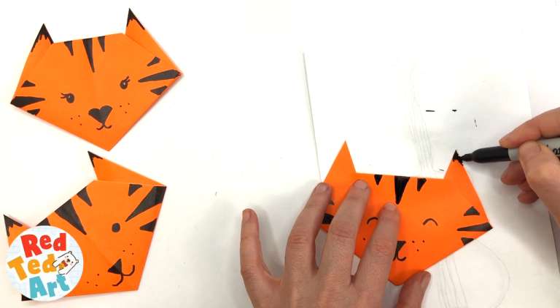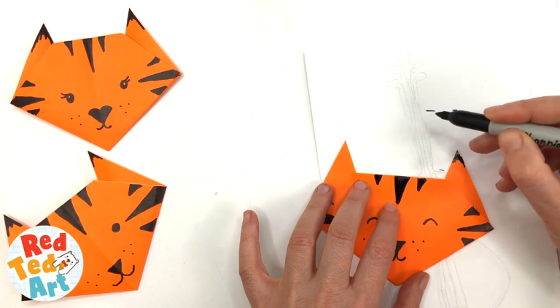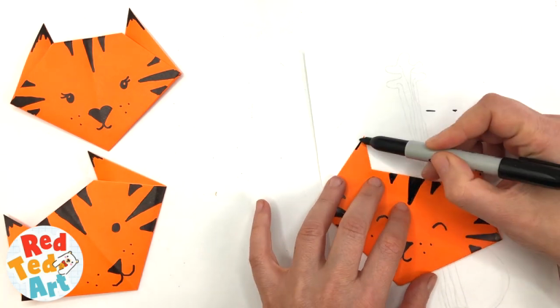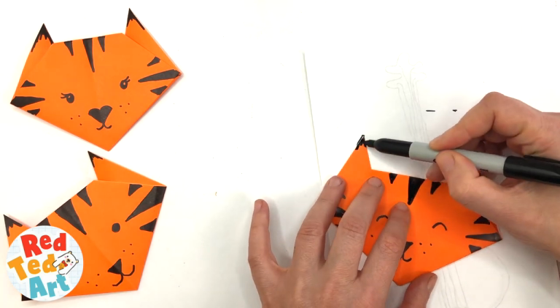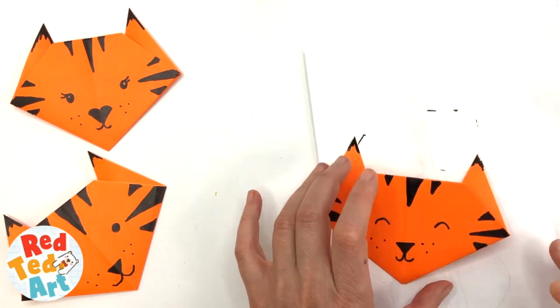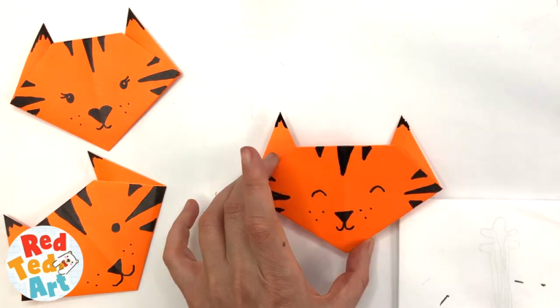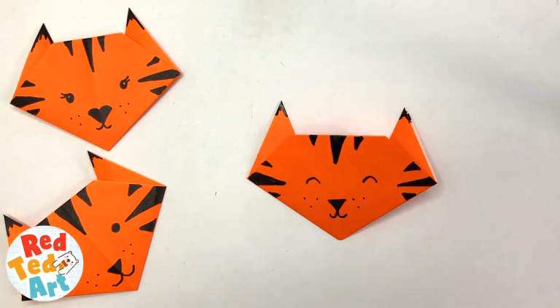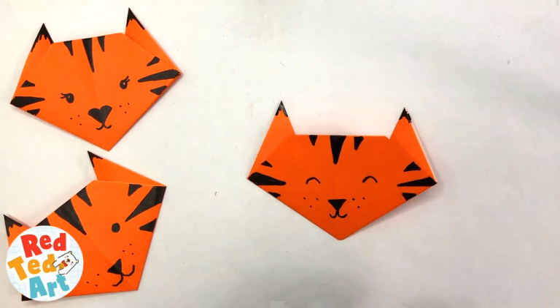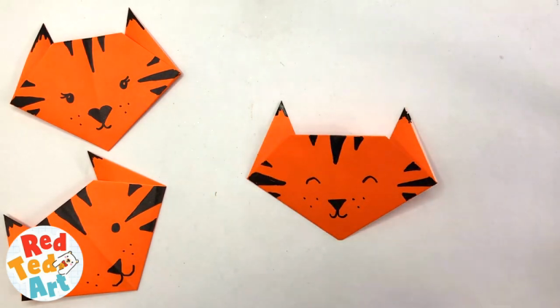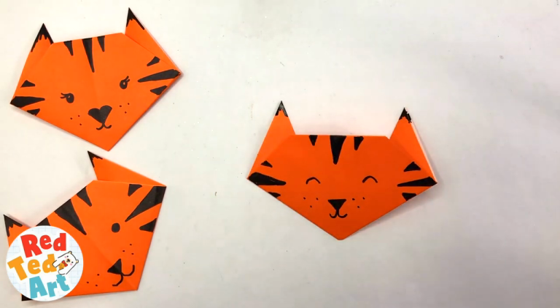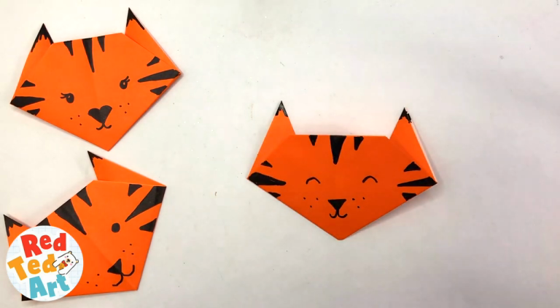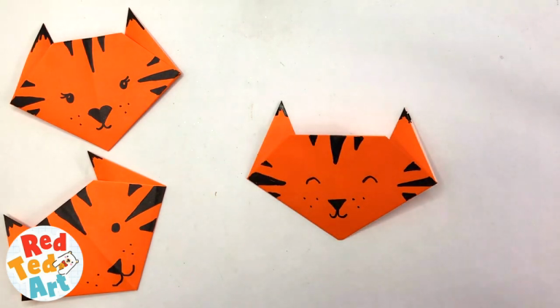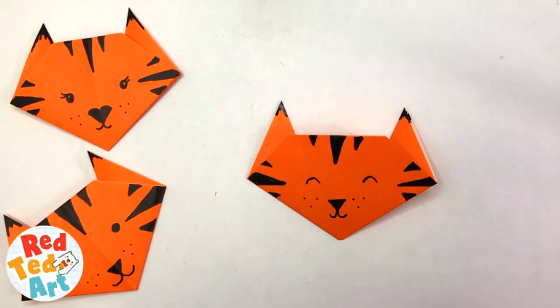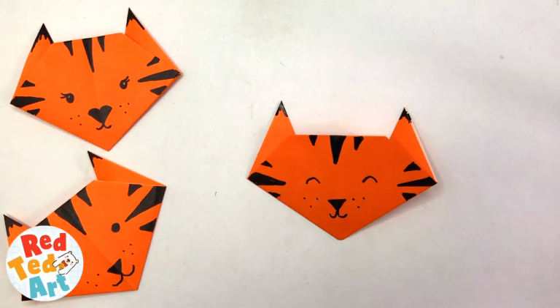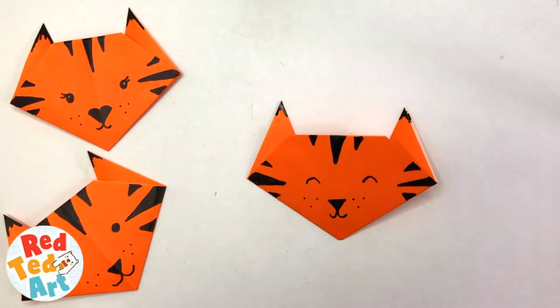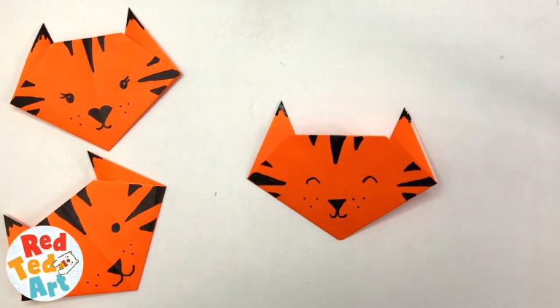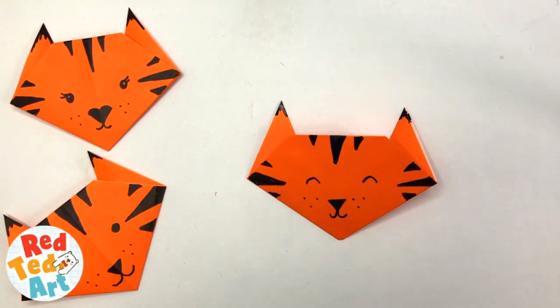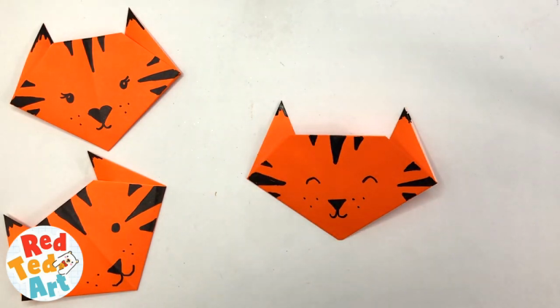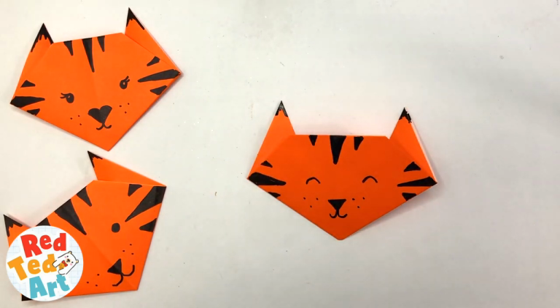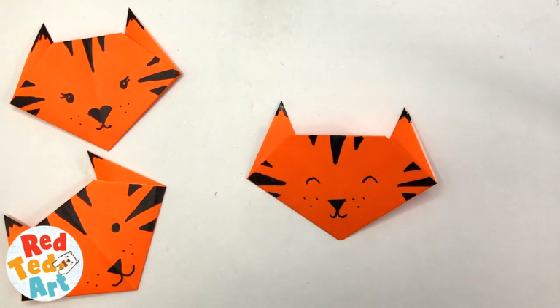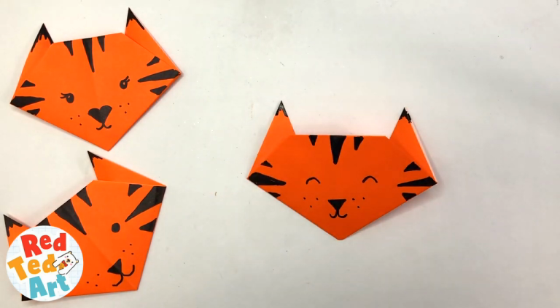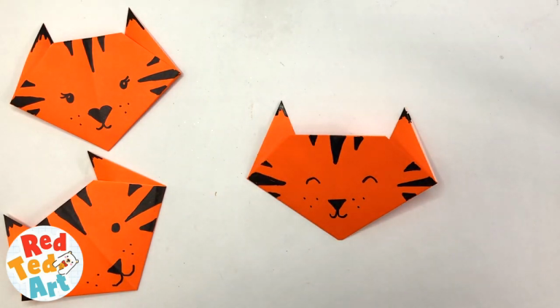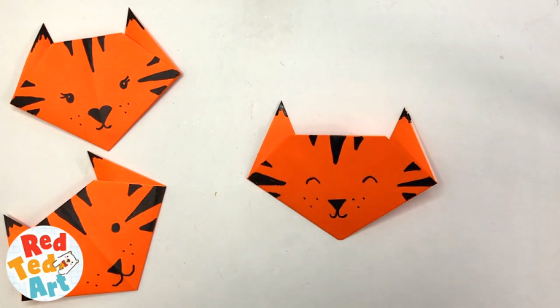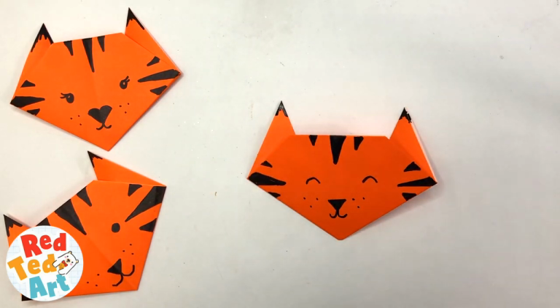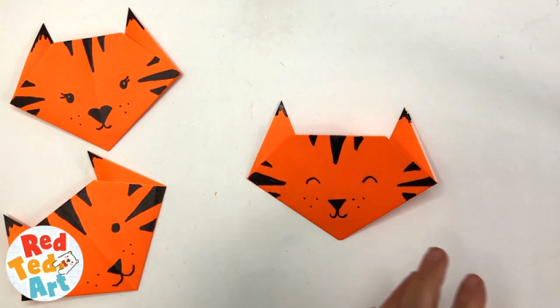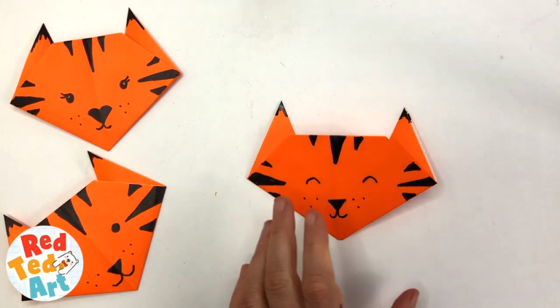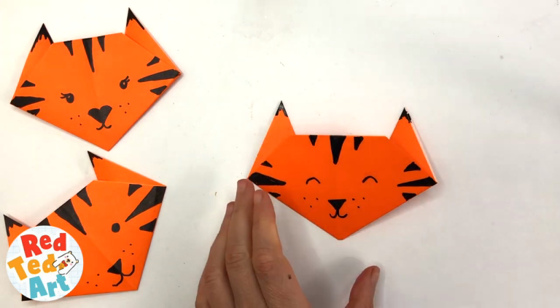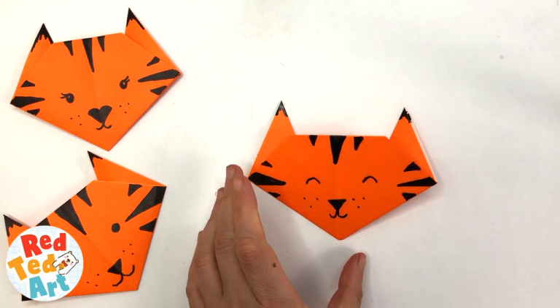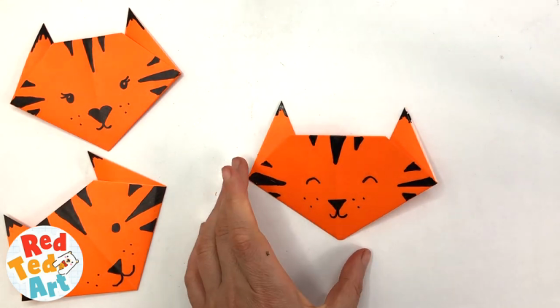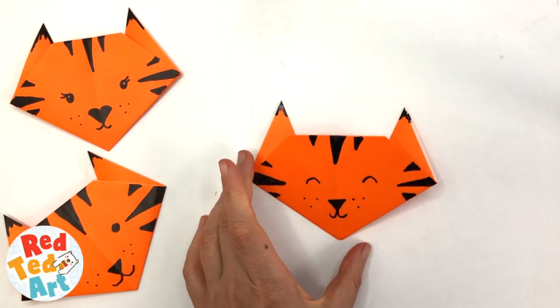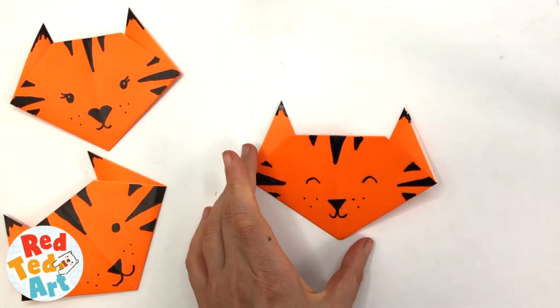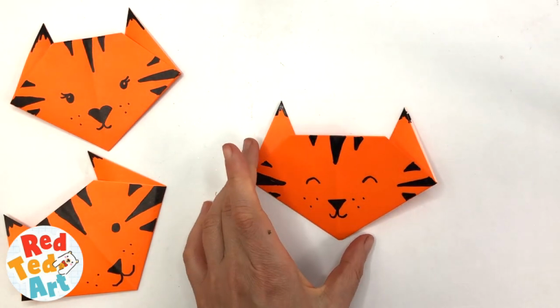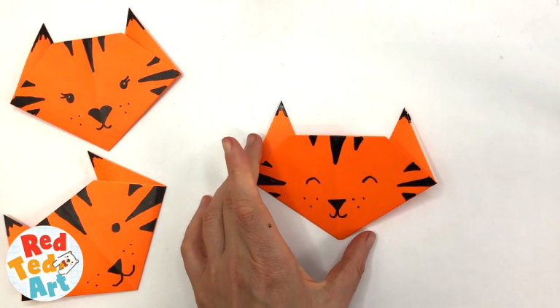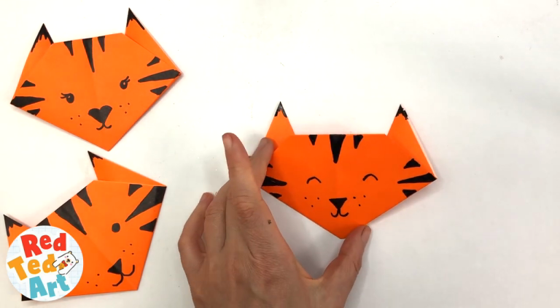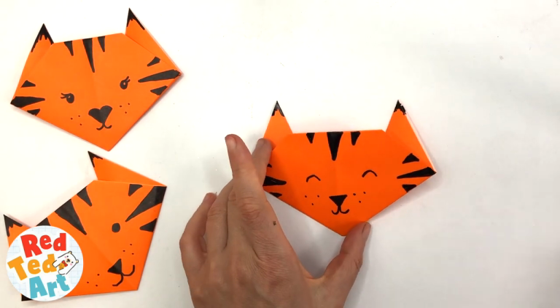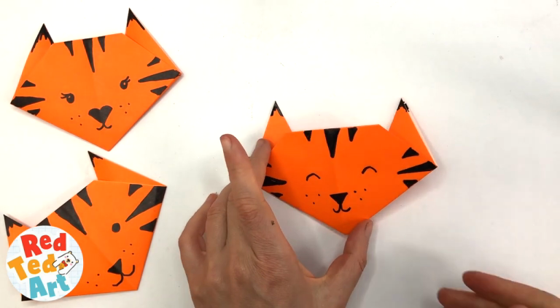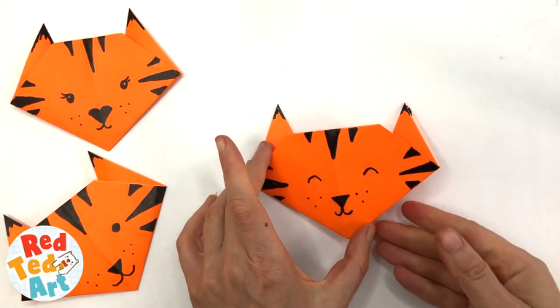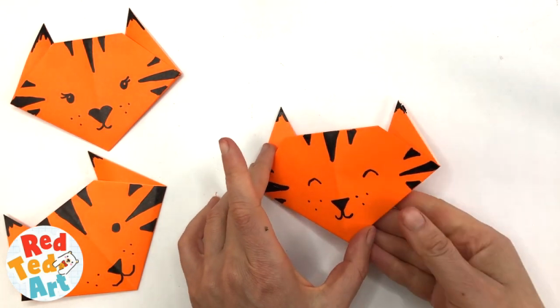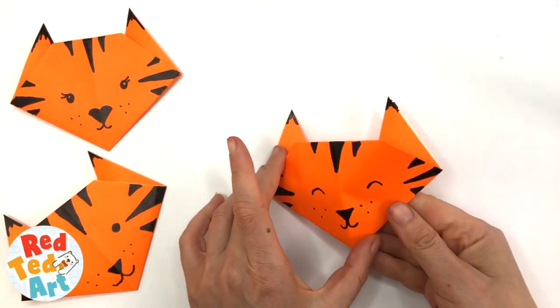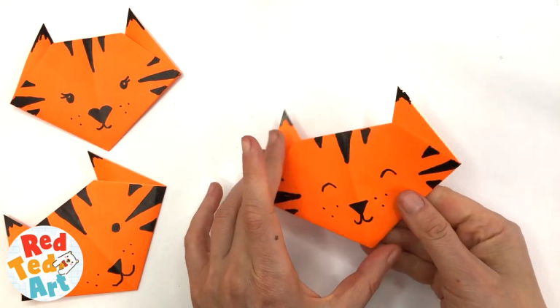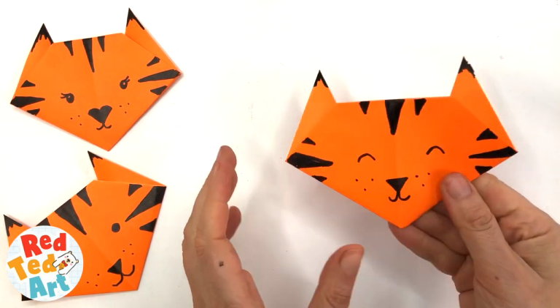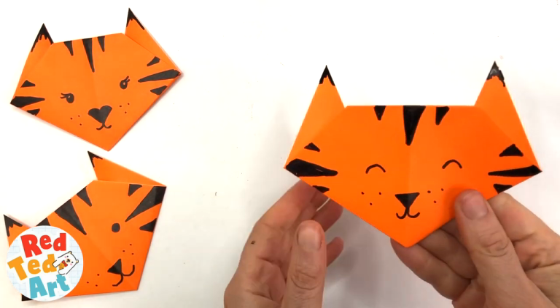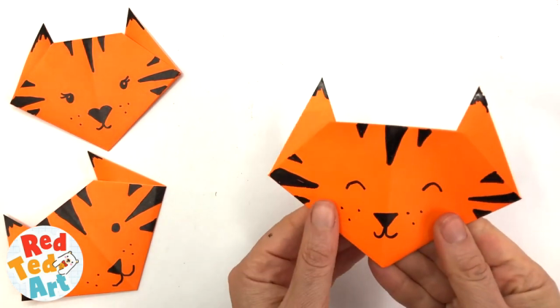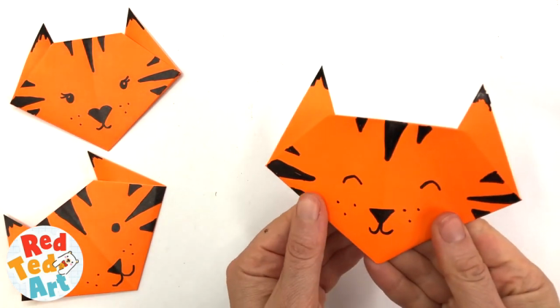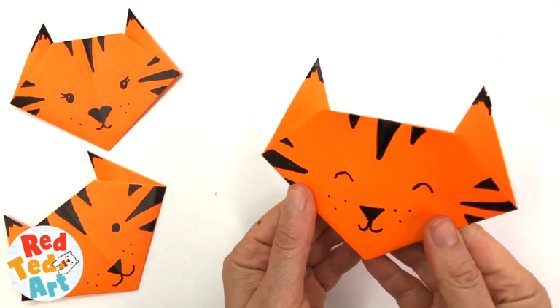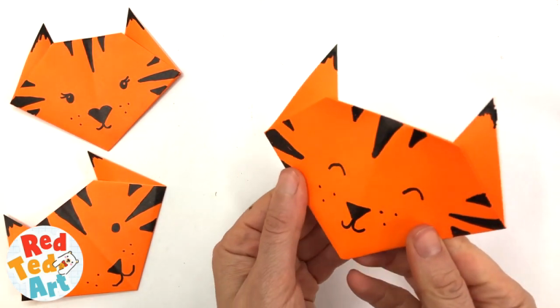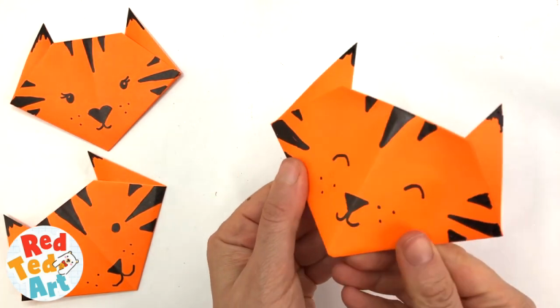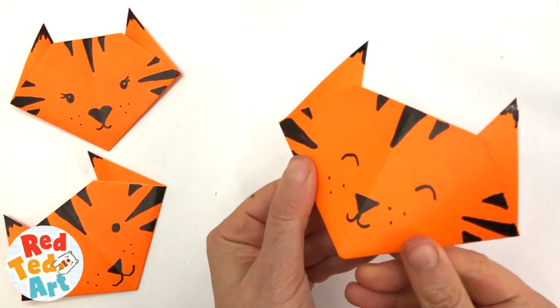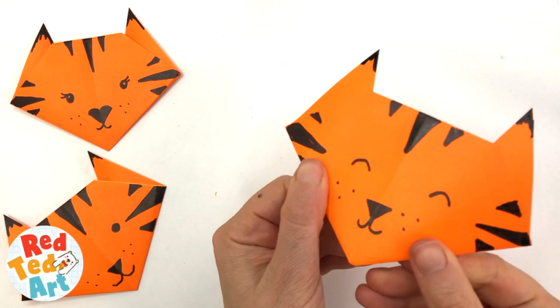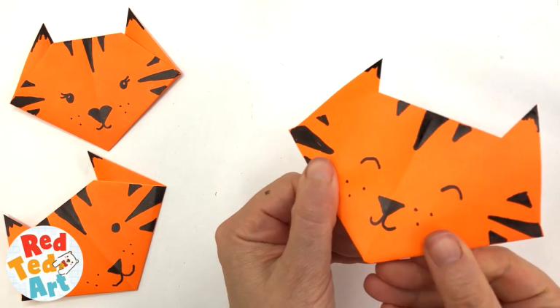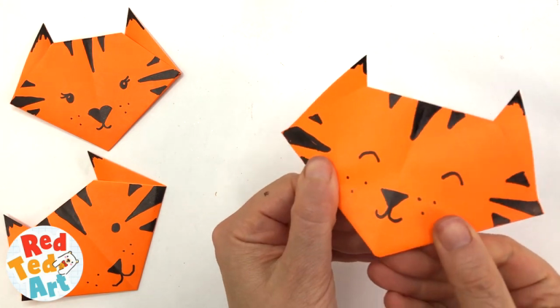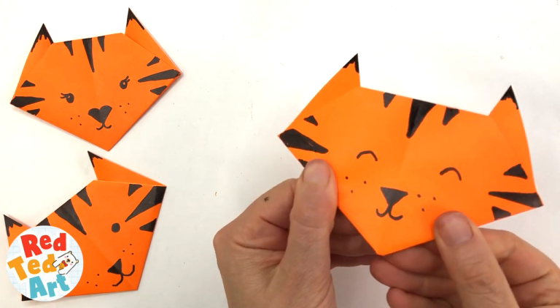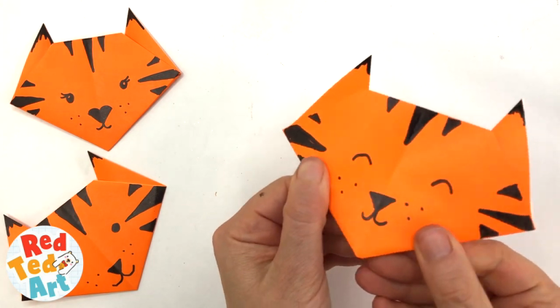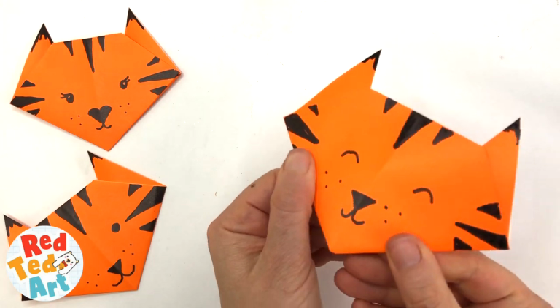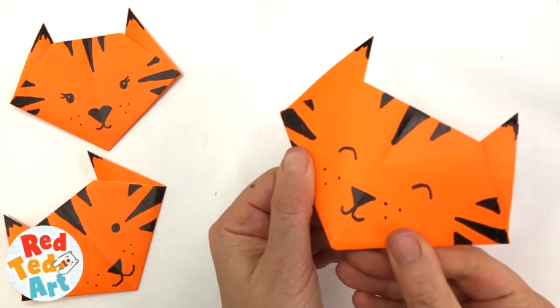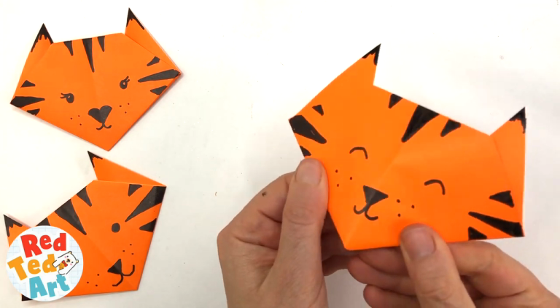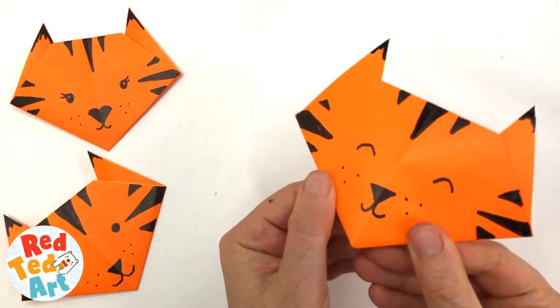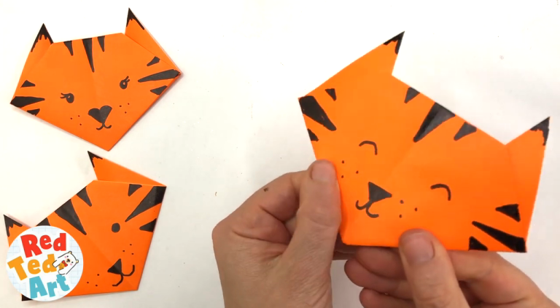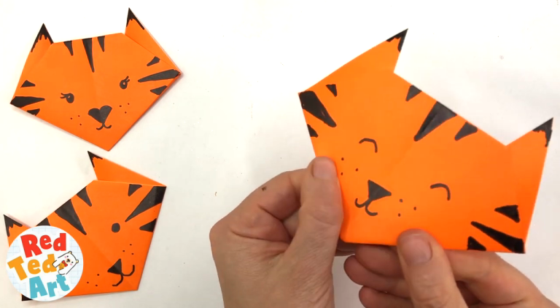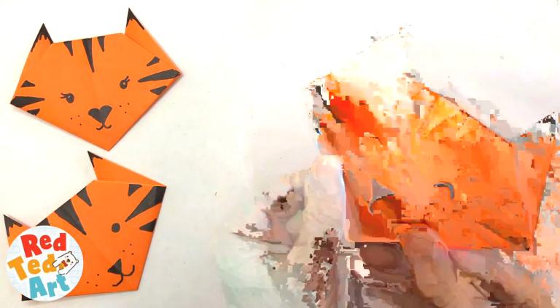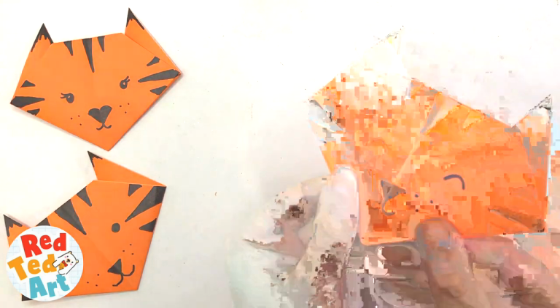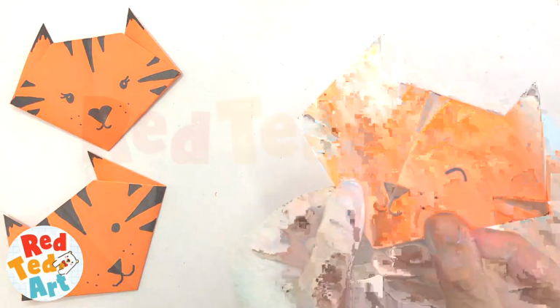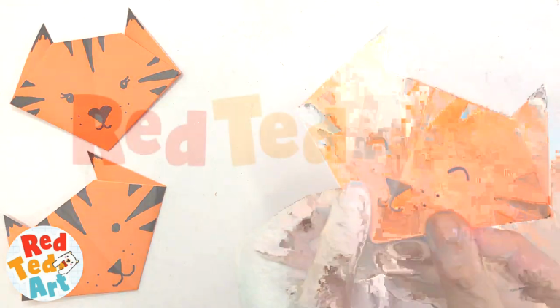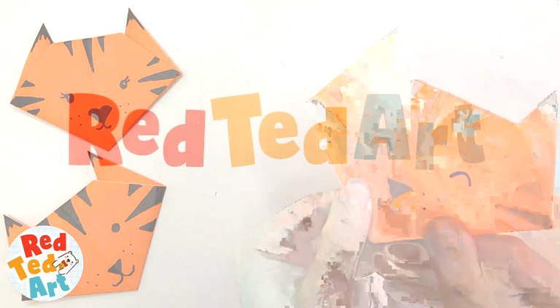And there you have it. Your quick and easy tiger craft is finished.